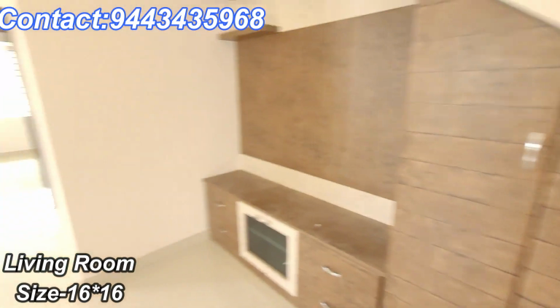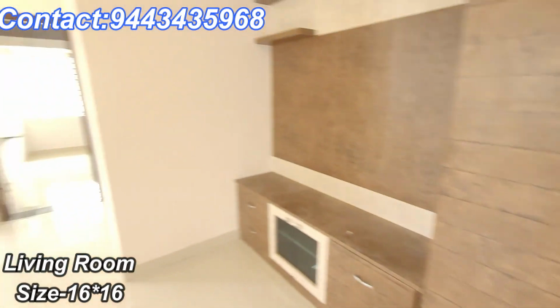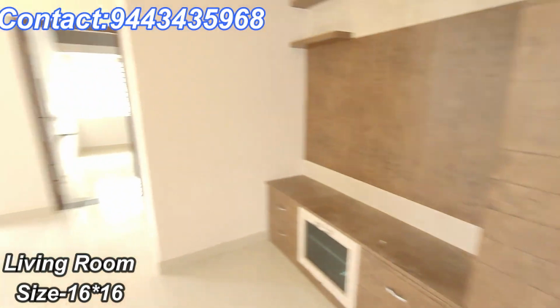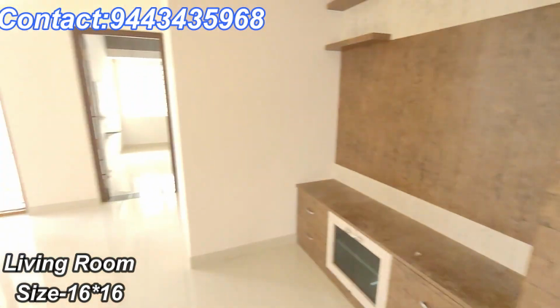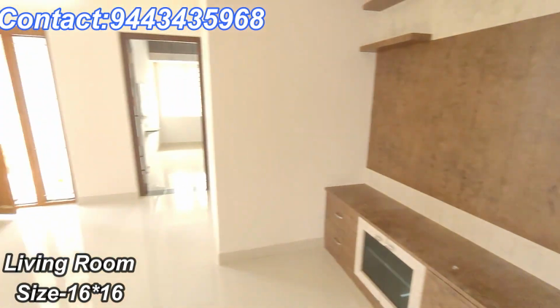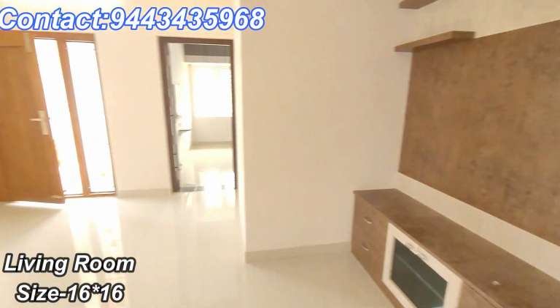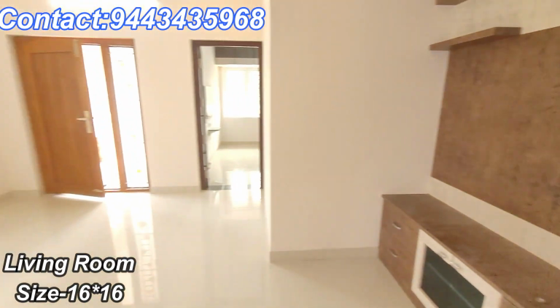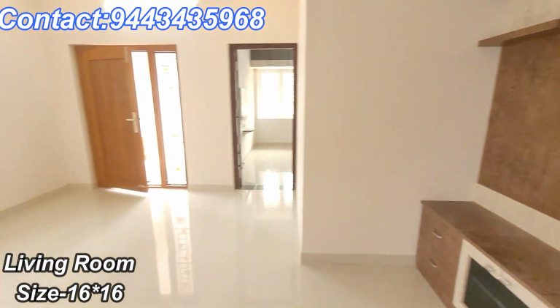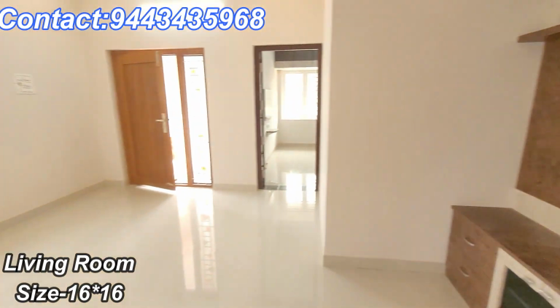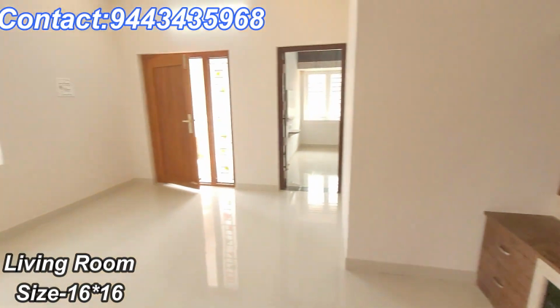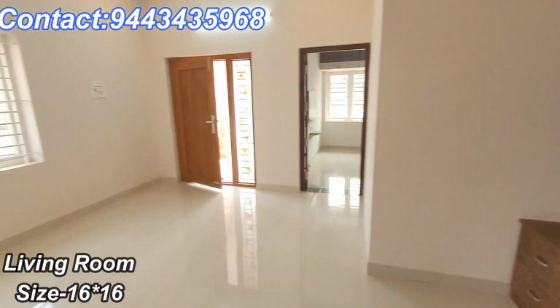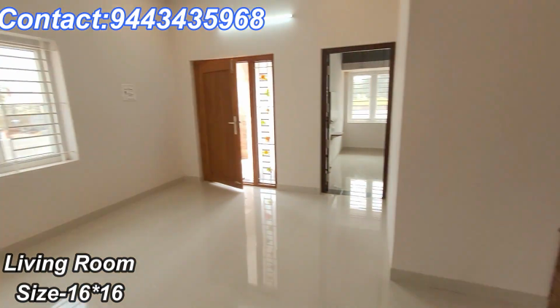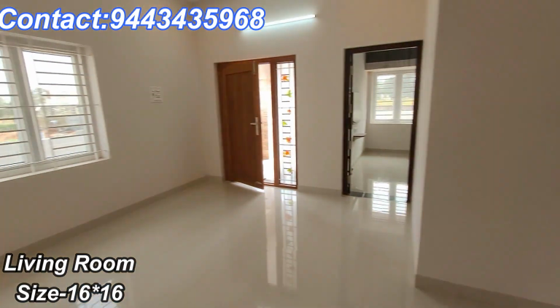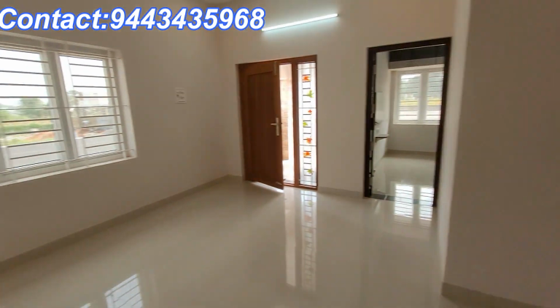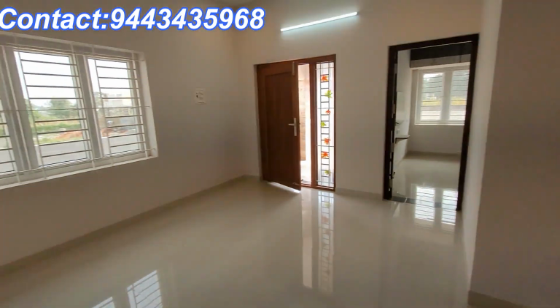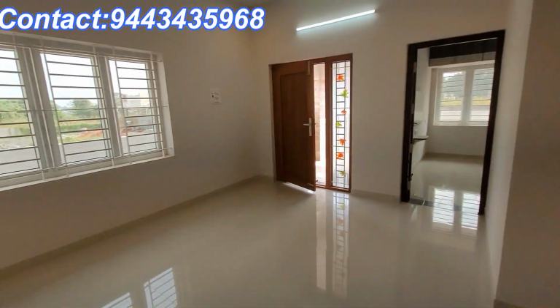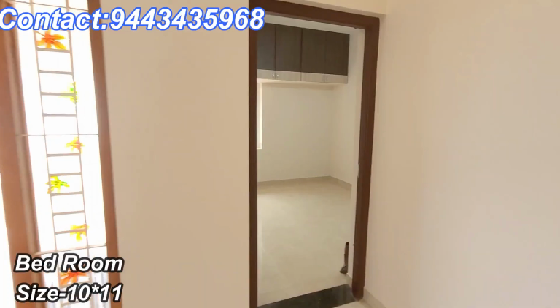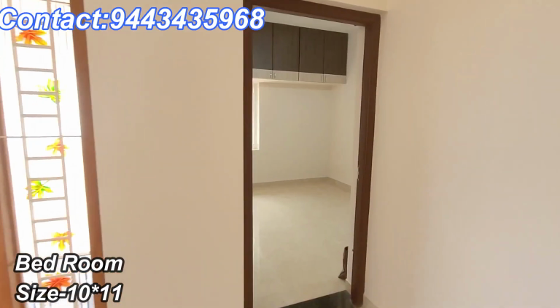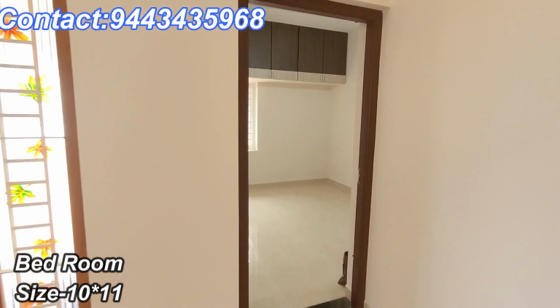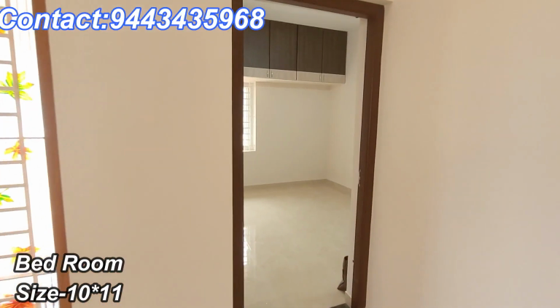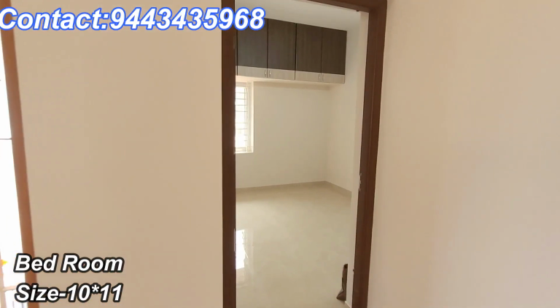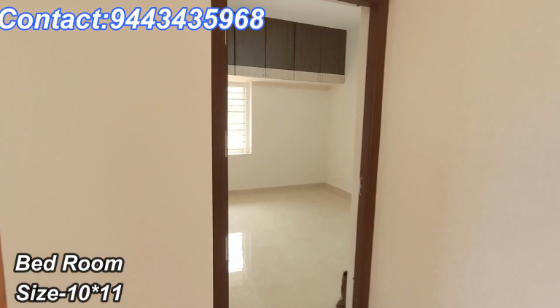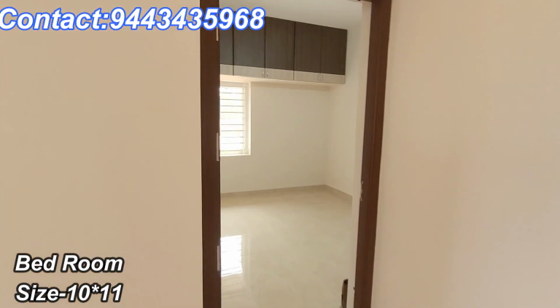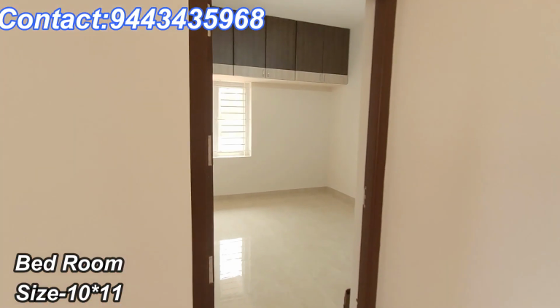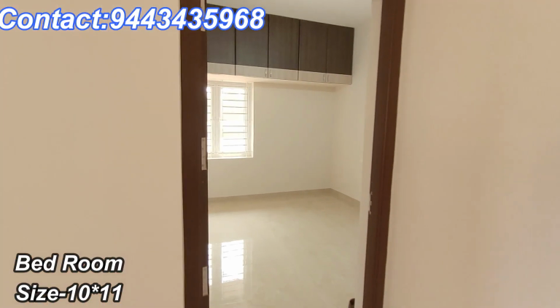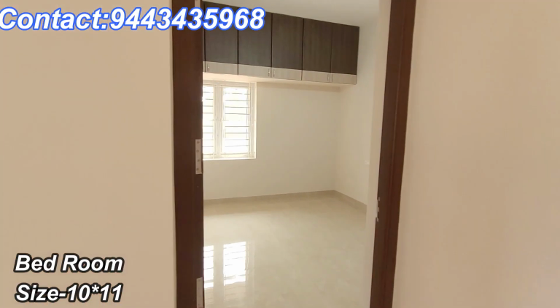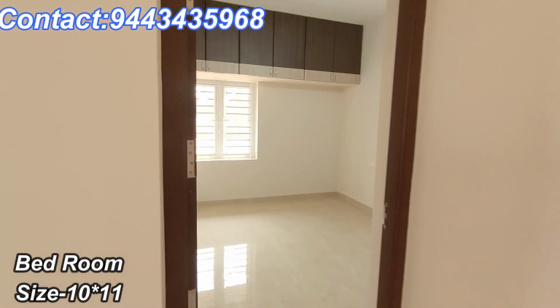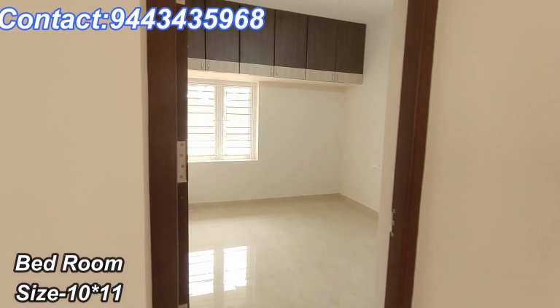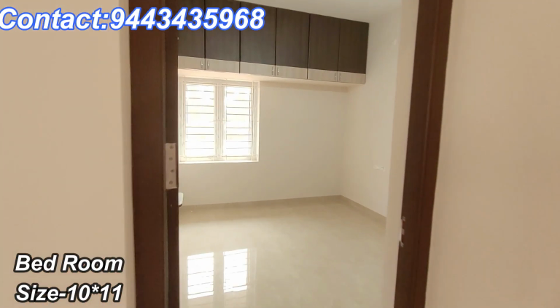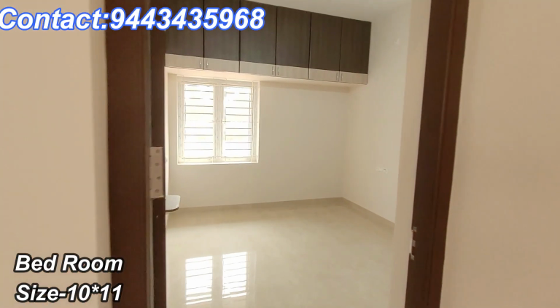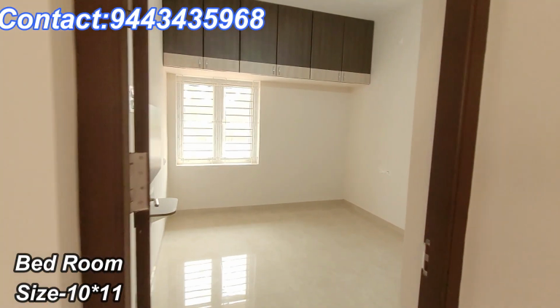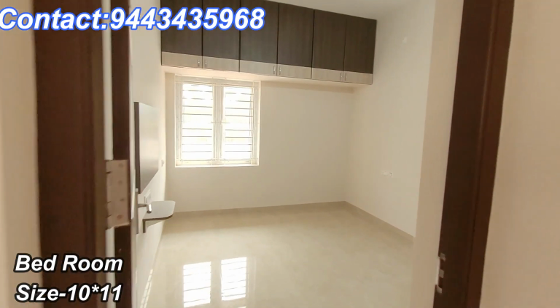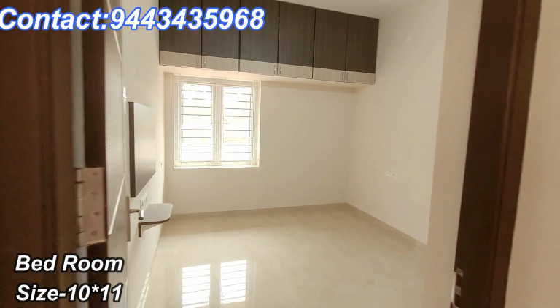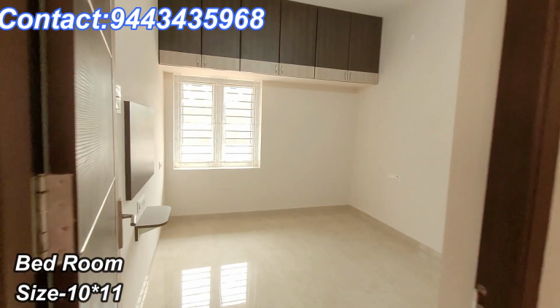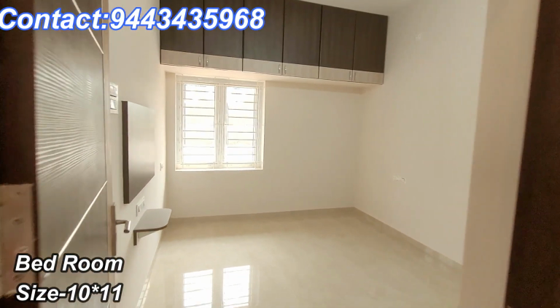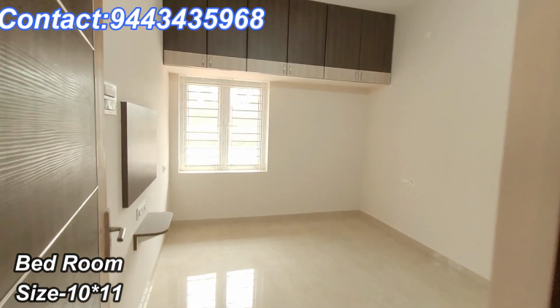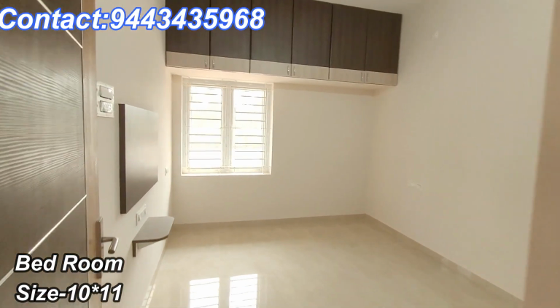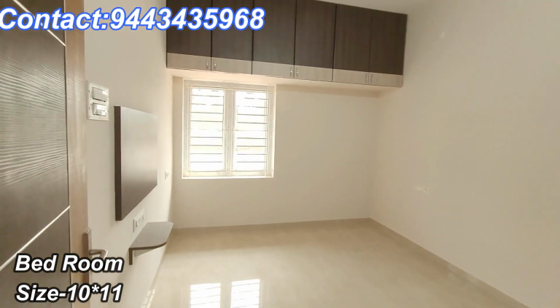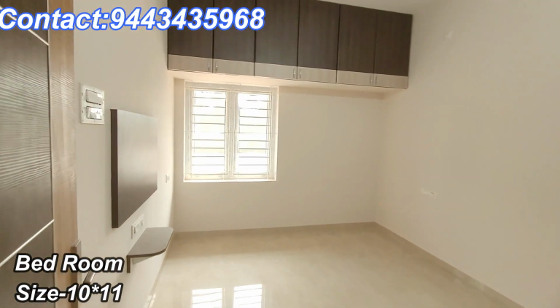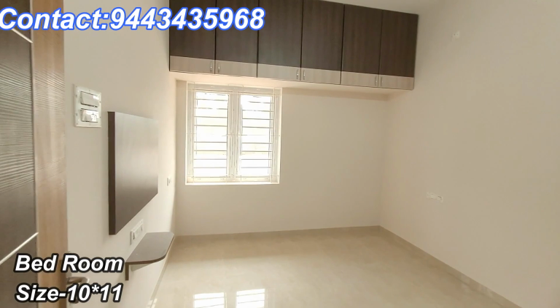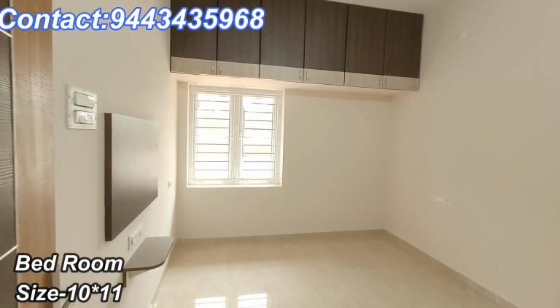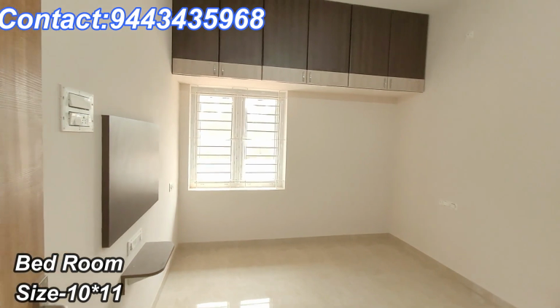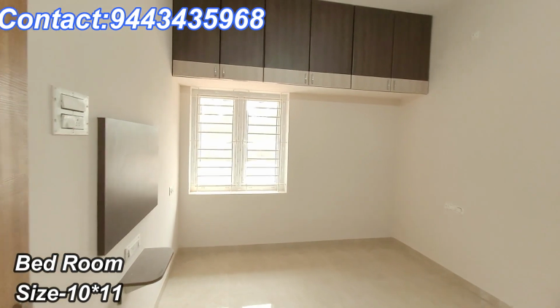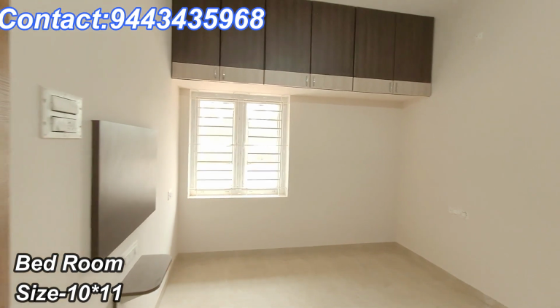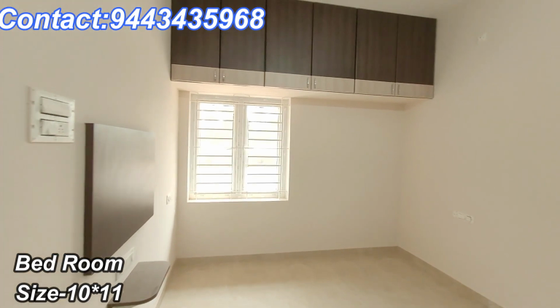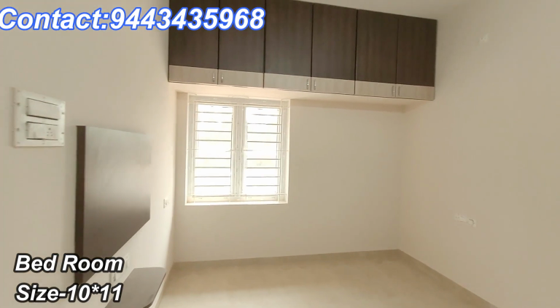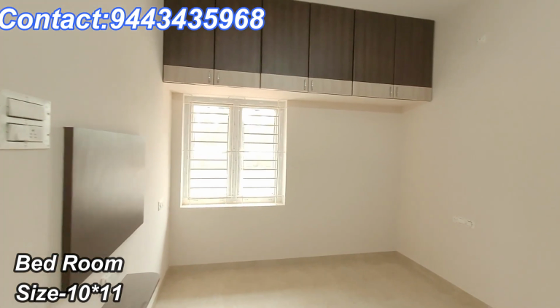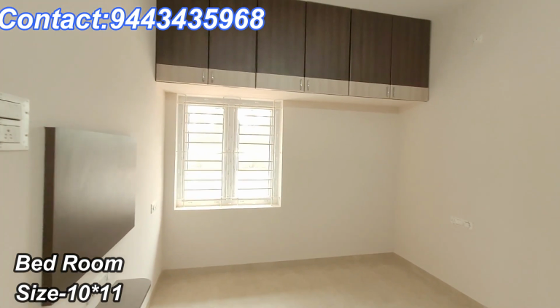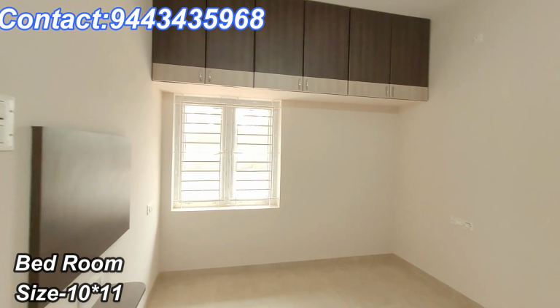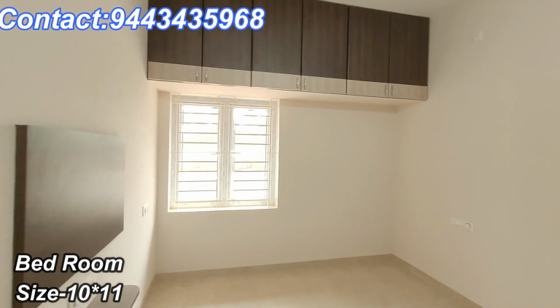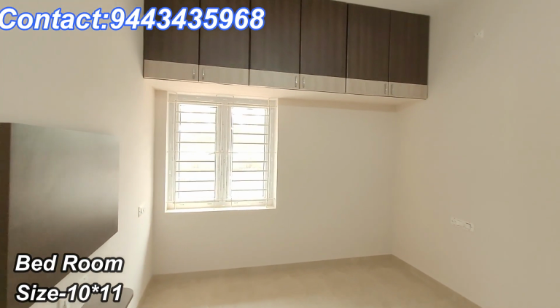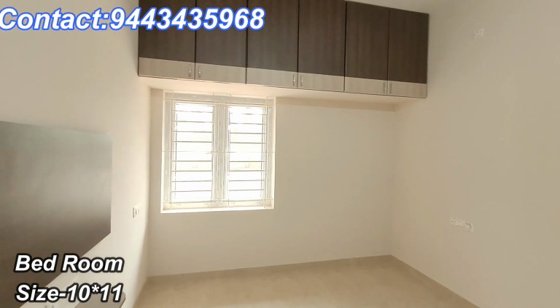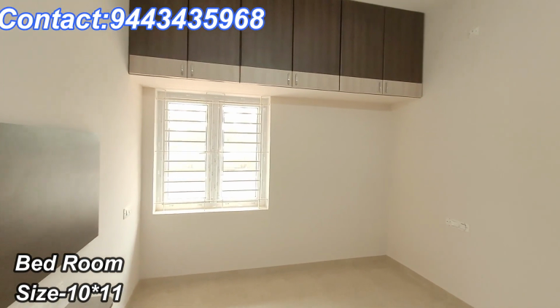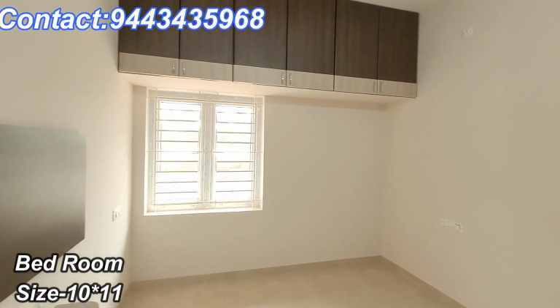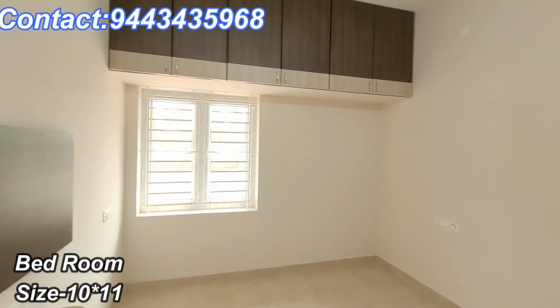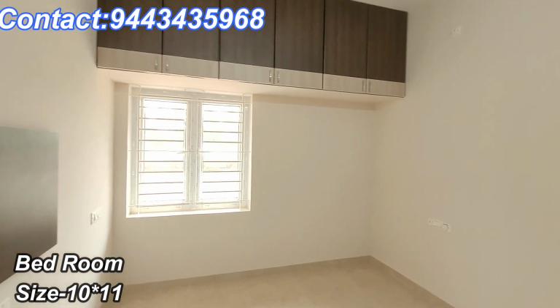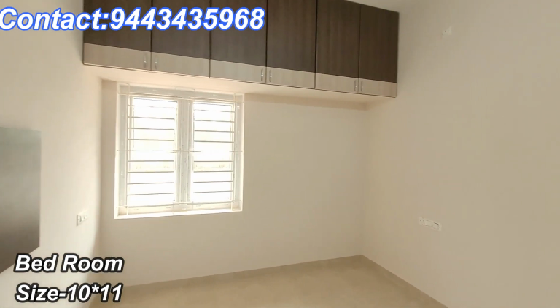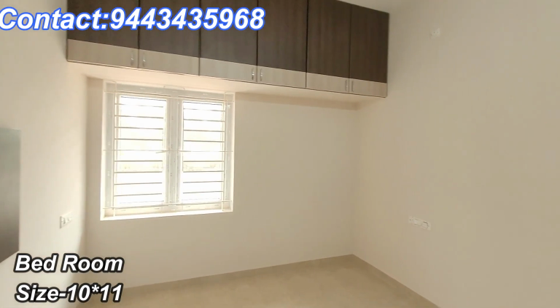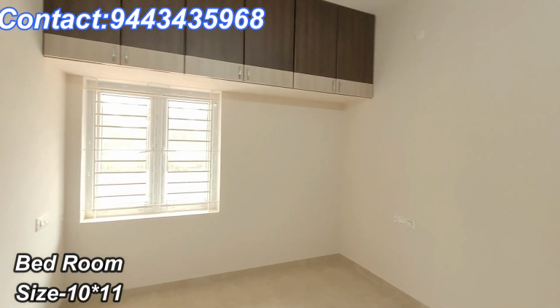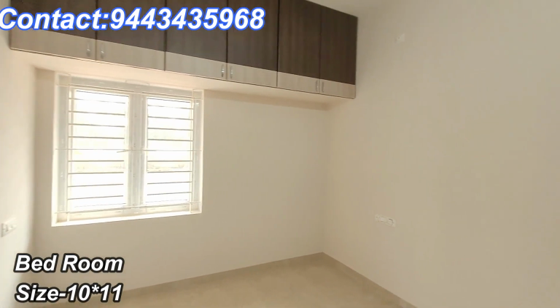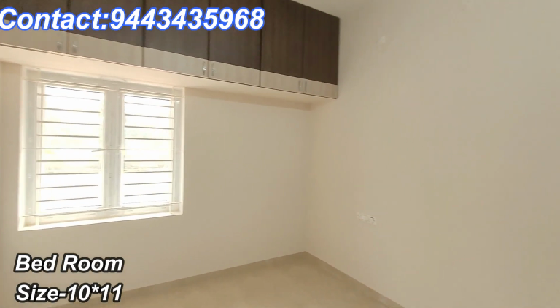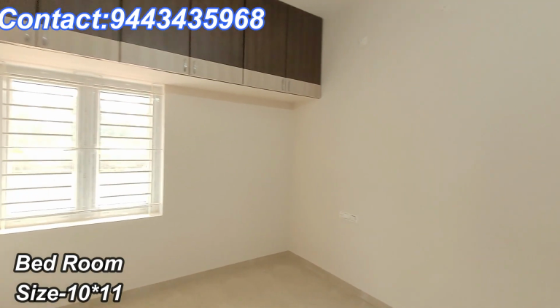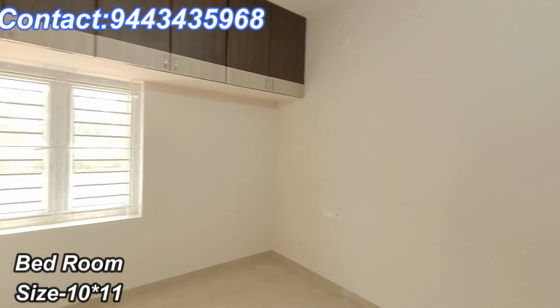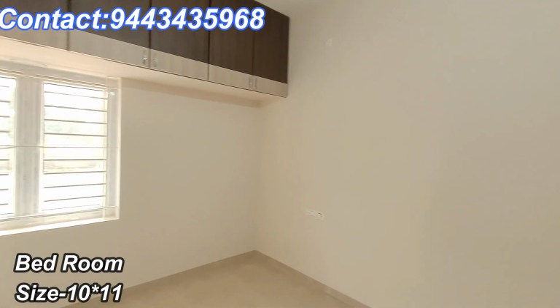If you want to know all the details about the building, you can contact us on the screen.